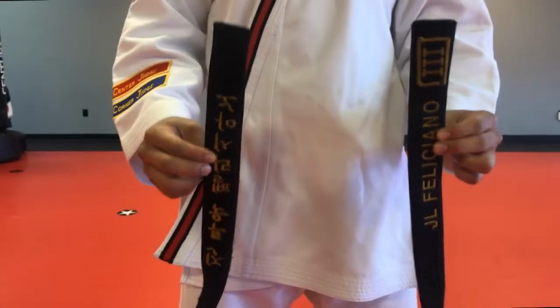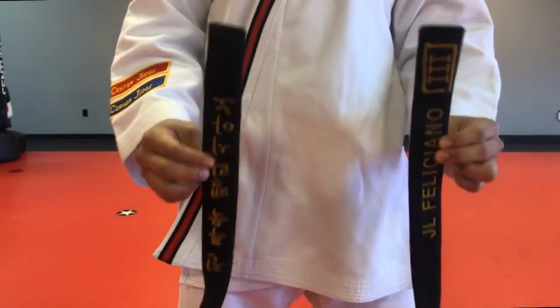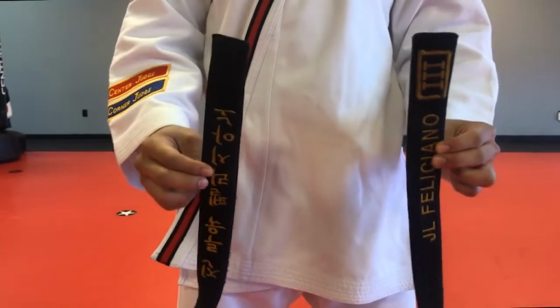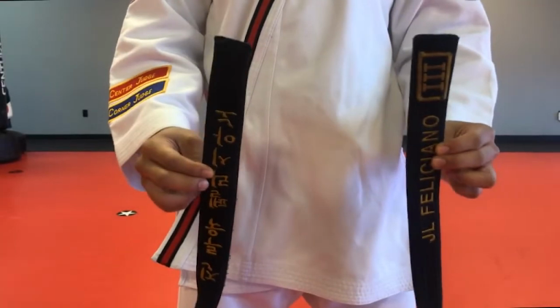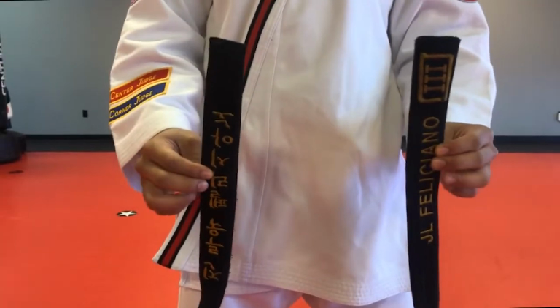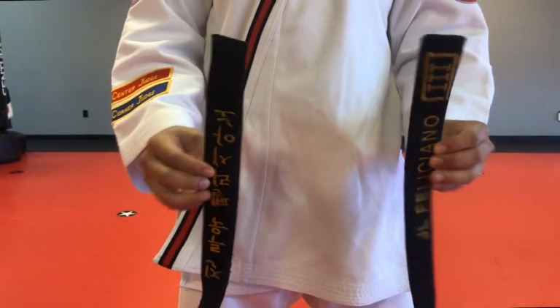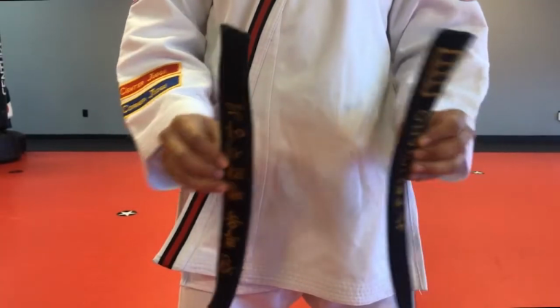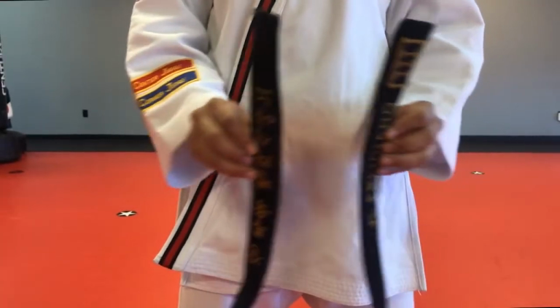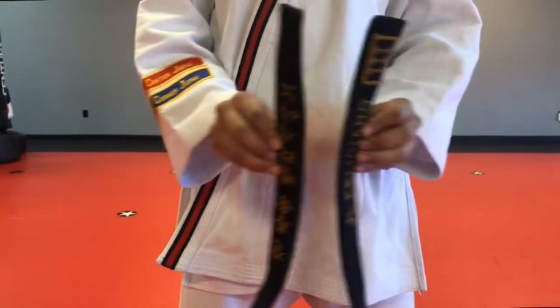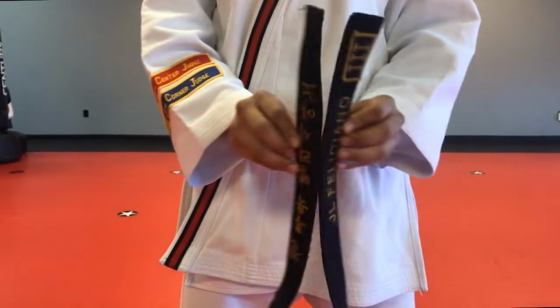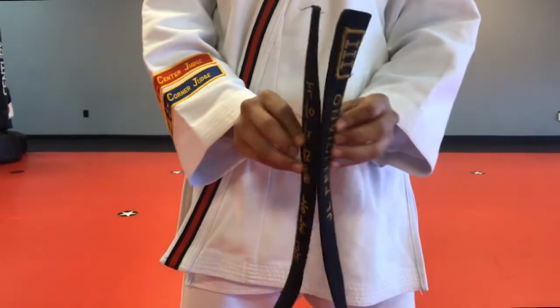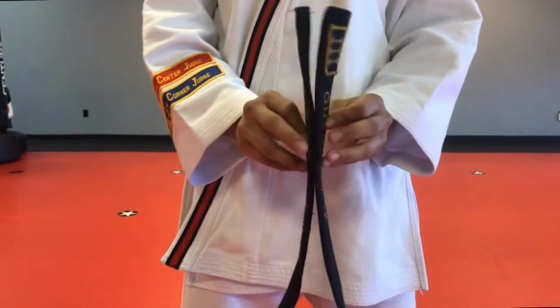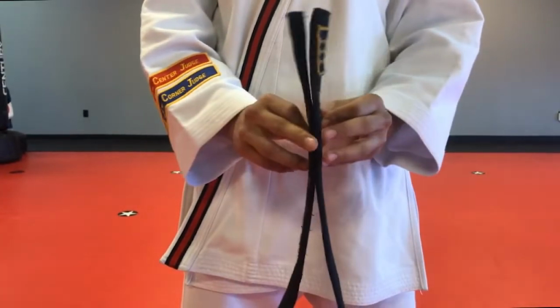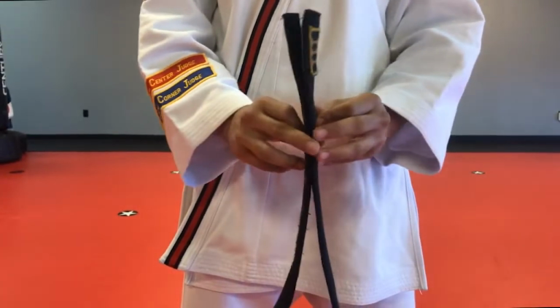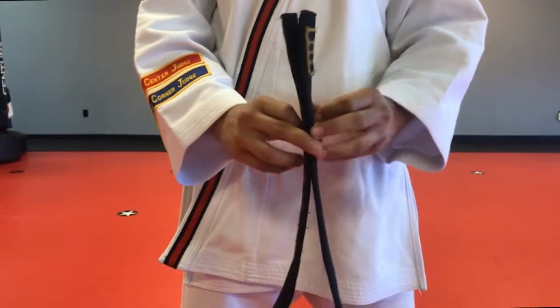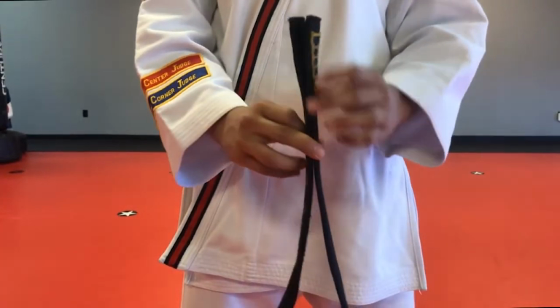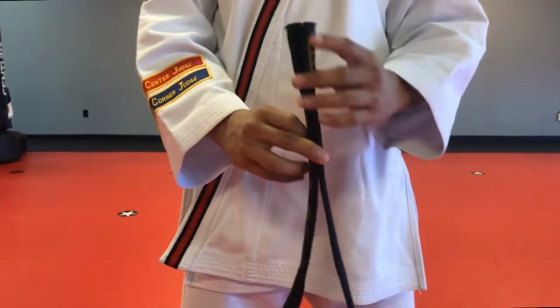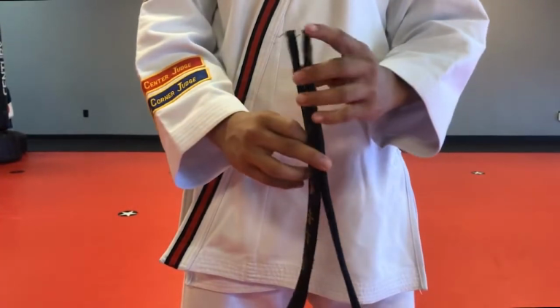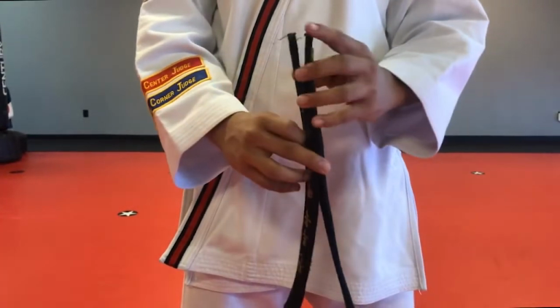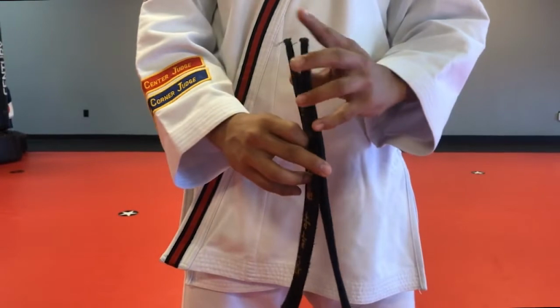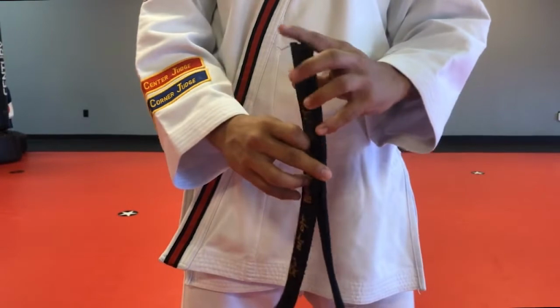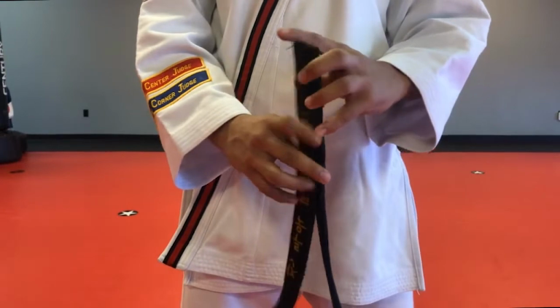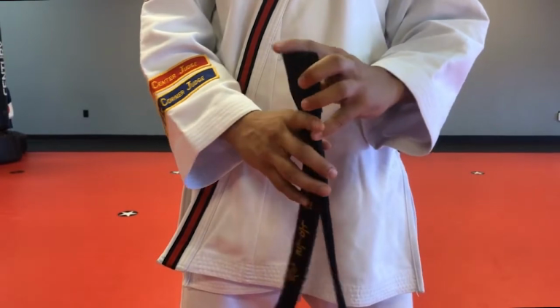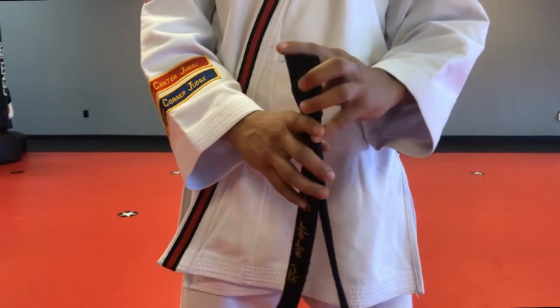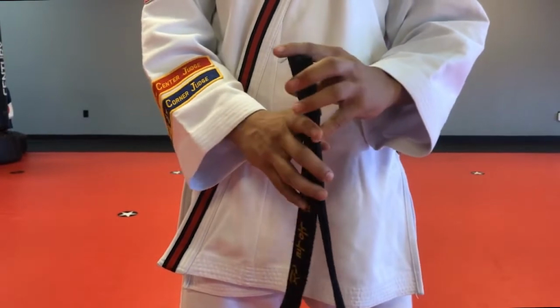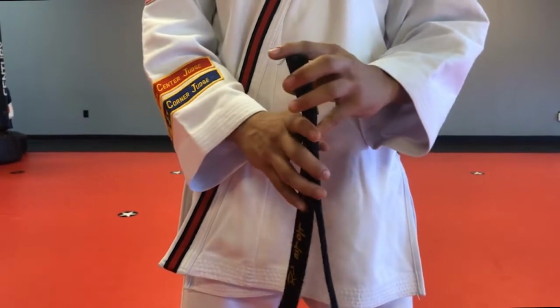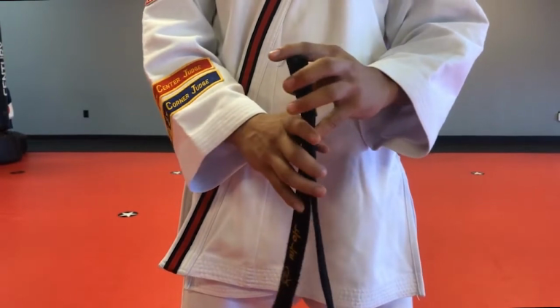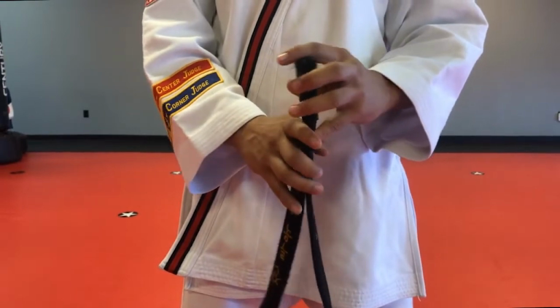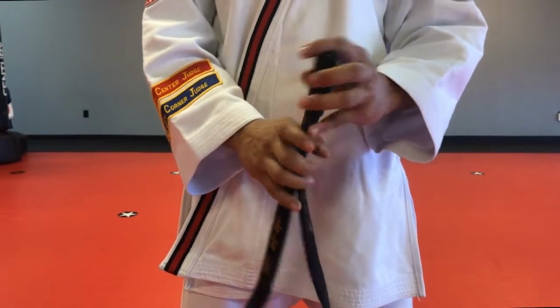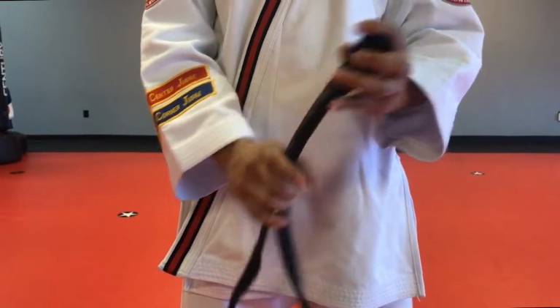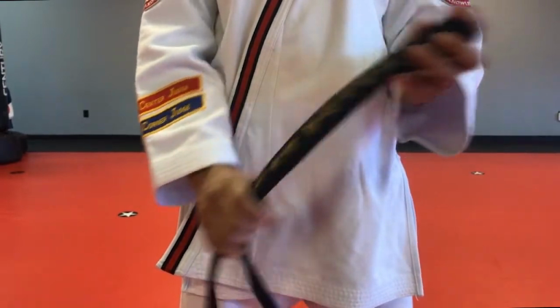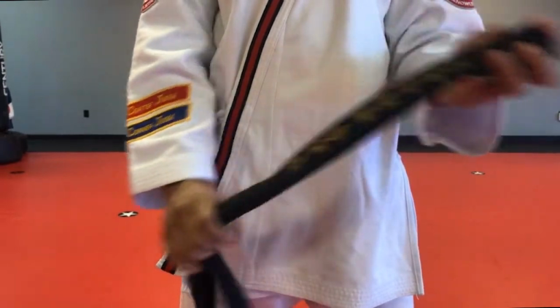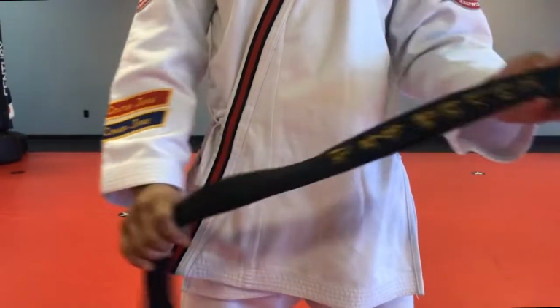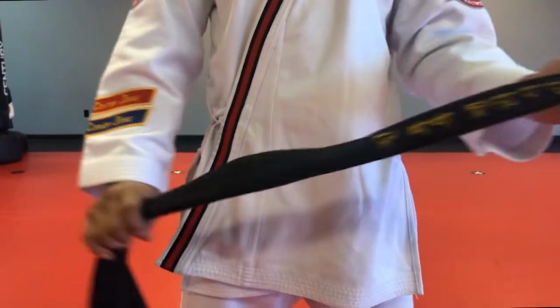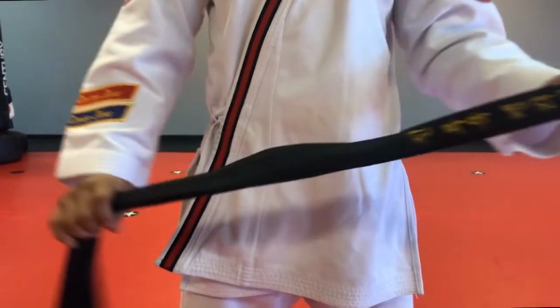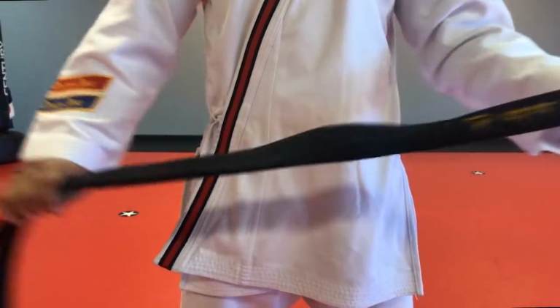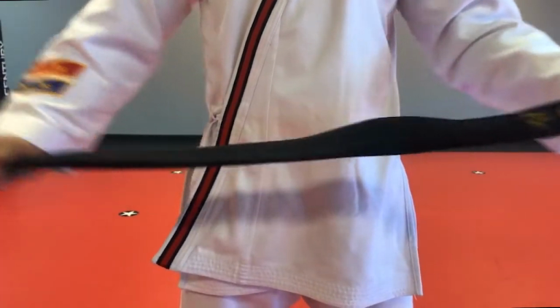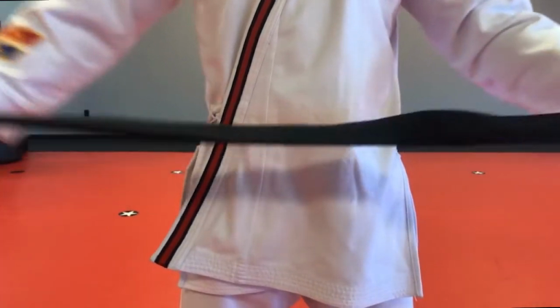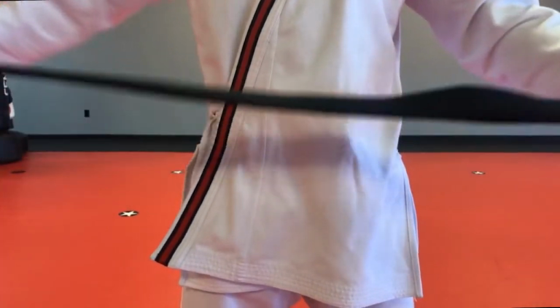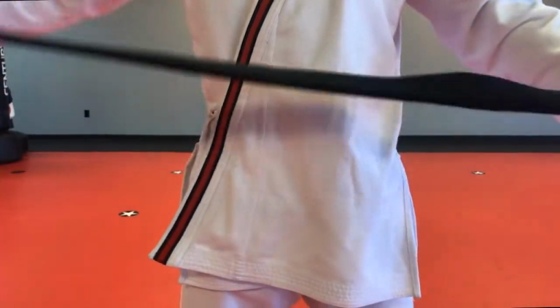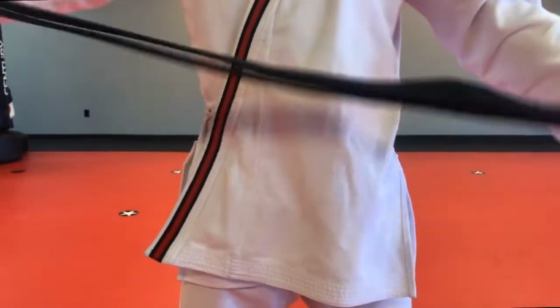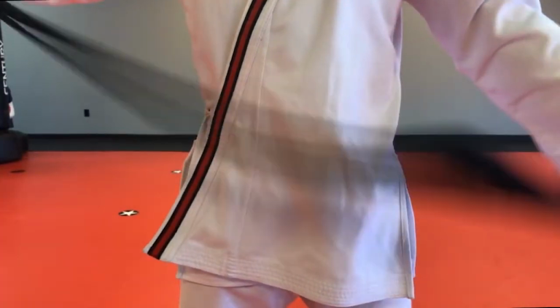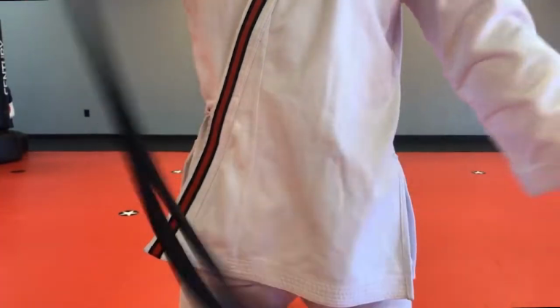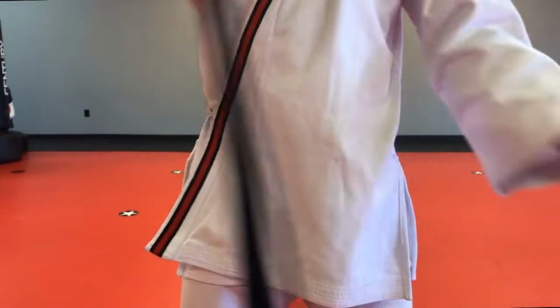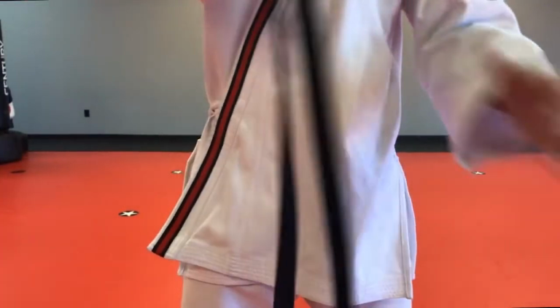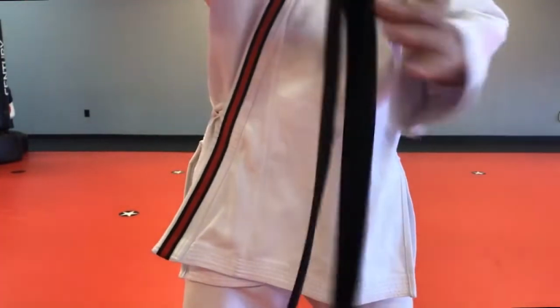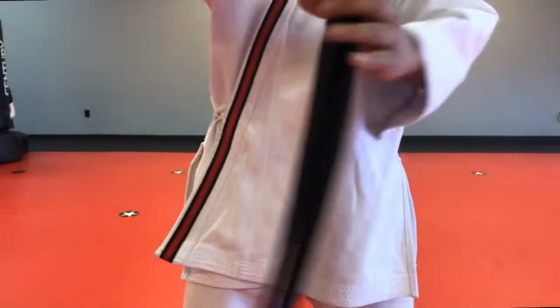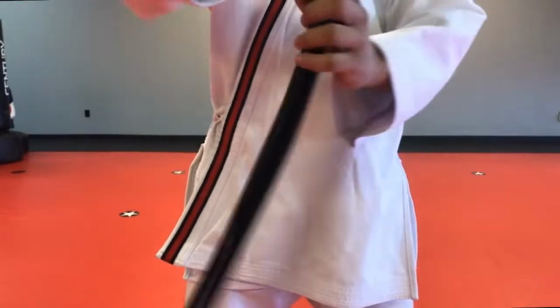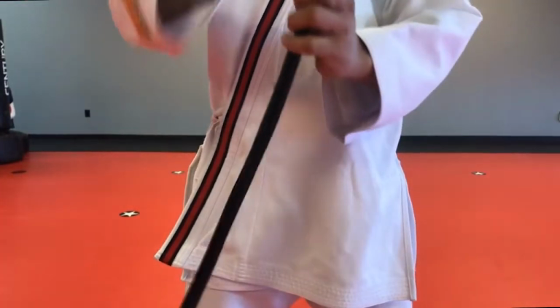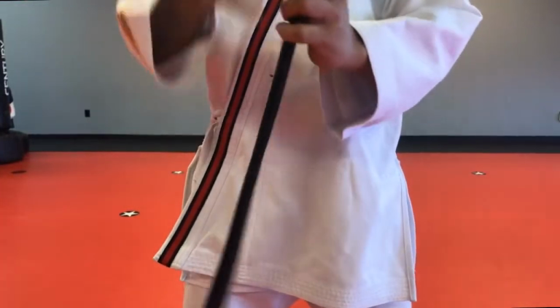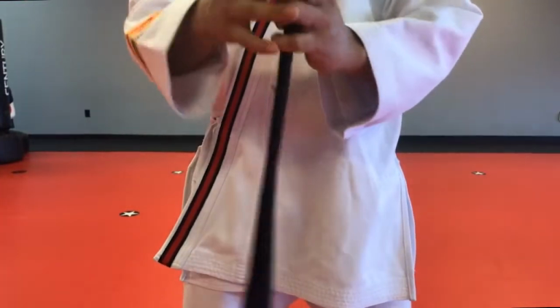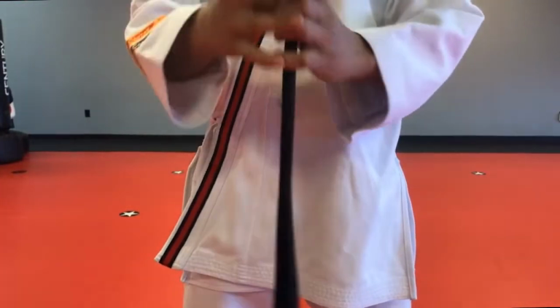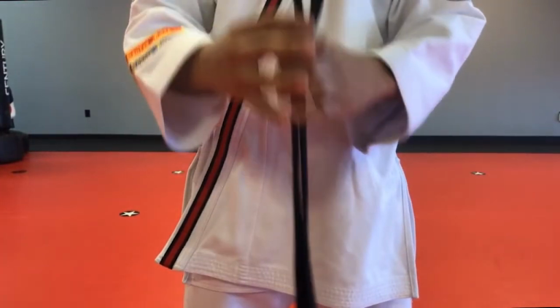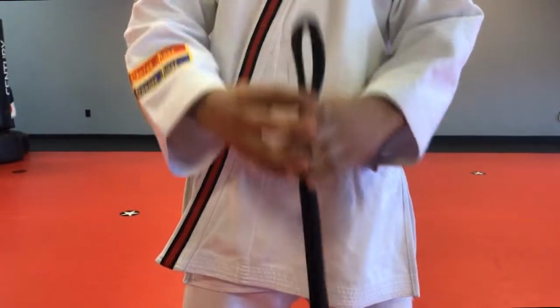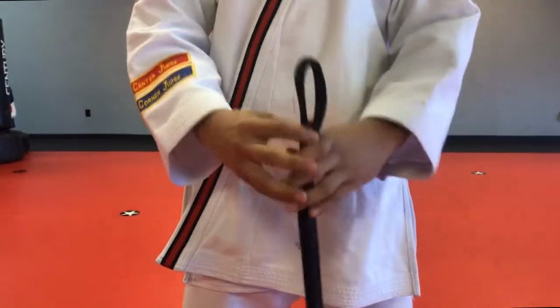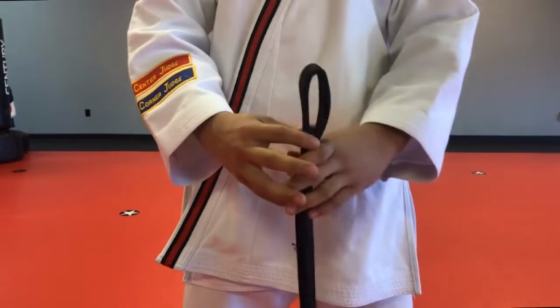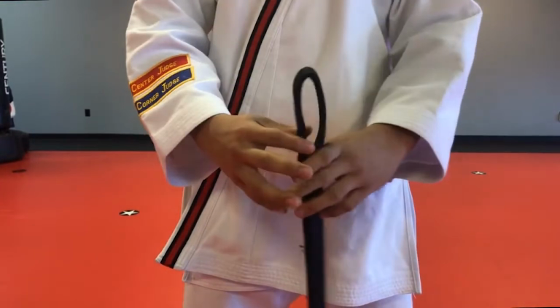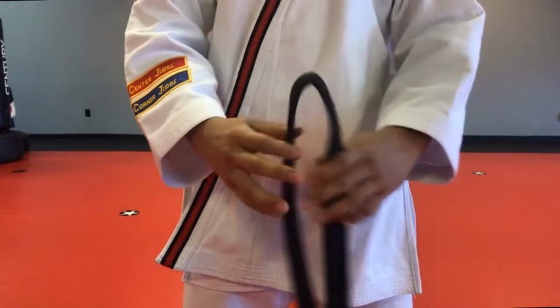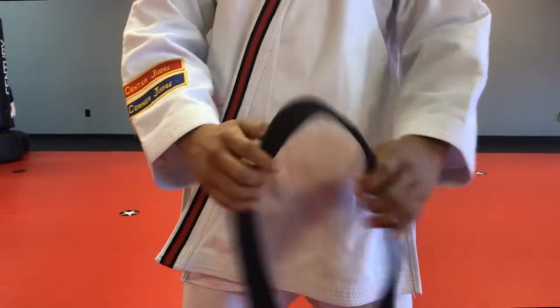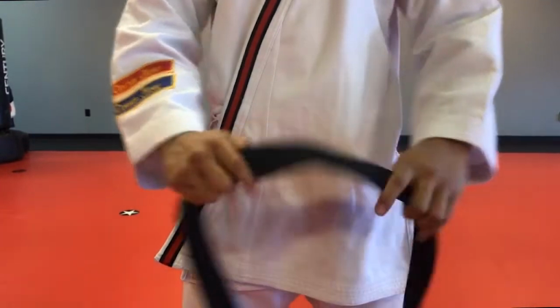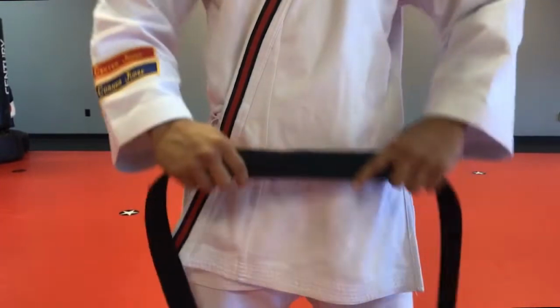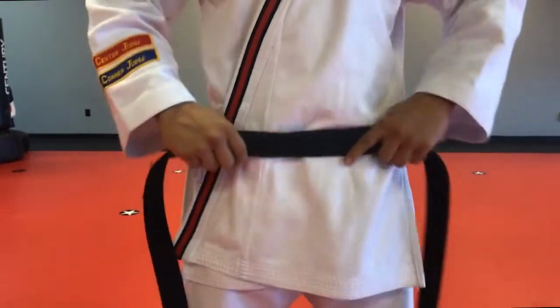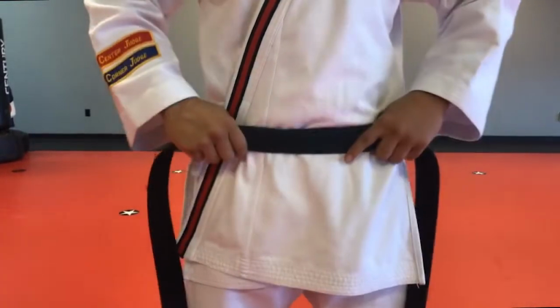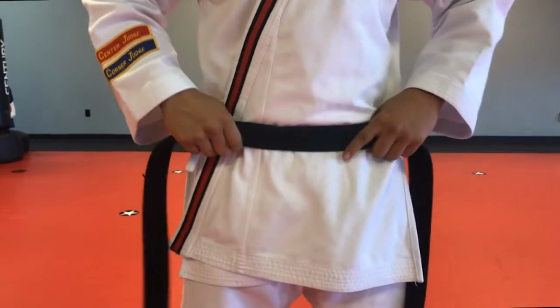Start in the middle of the belt with the name on the right side and the Korean on the left side. Place the center of the belt in the middle of your body.